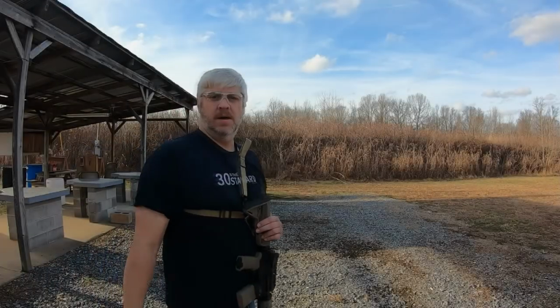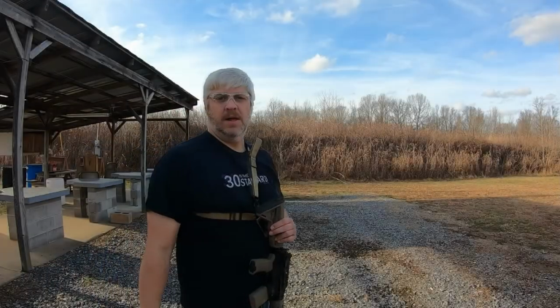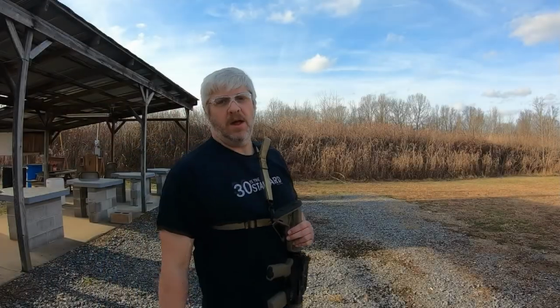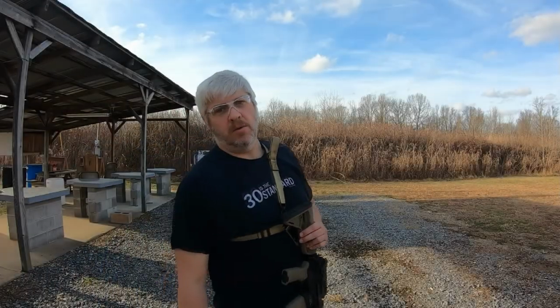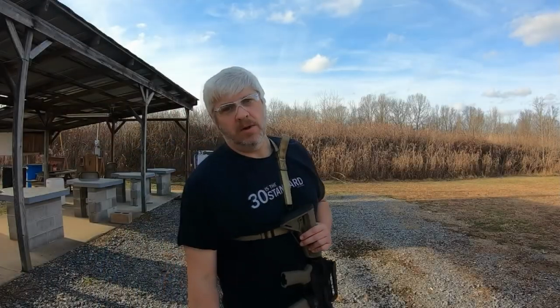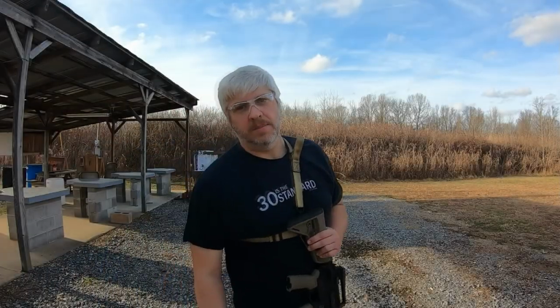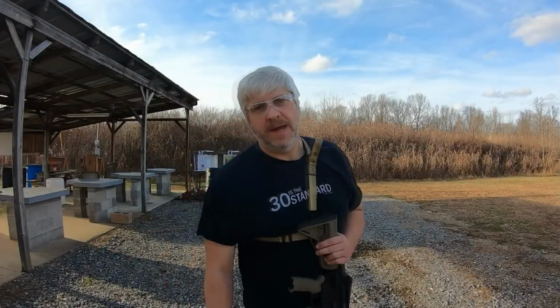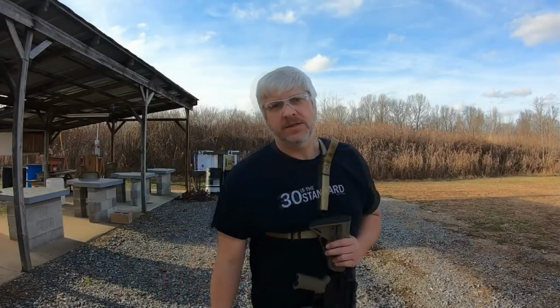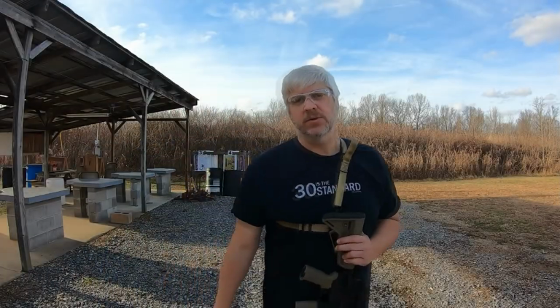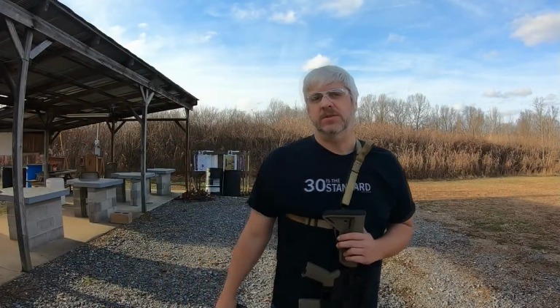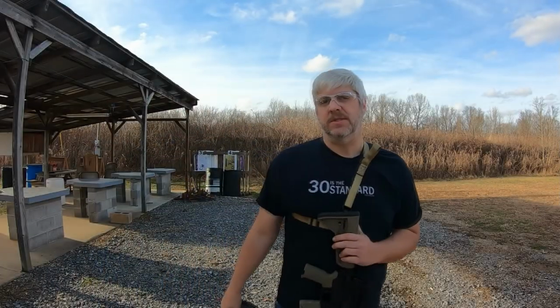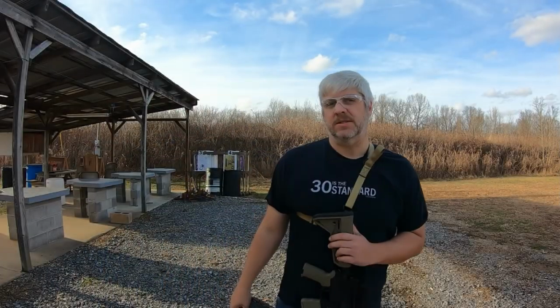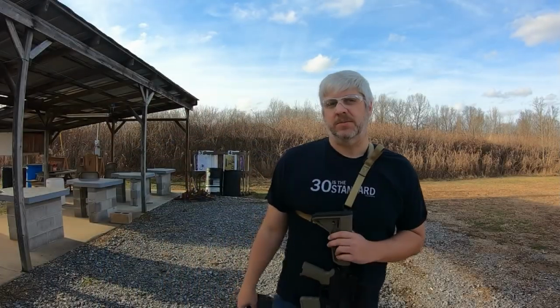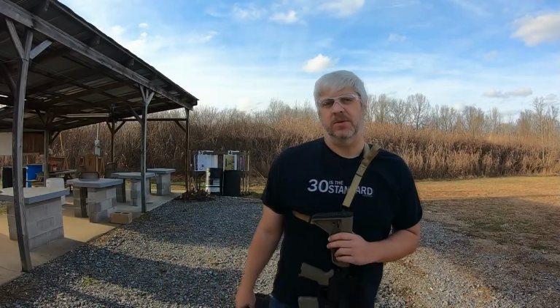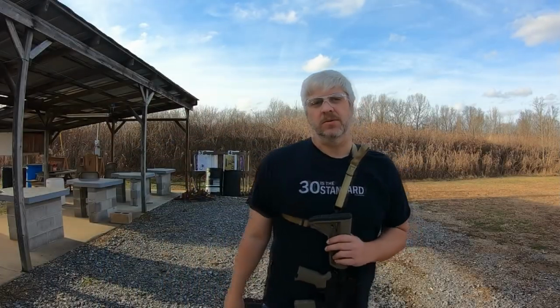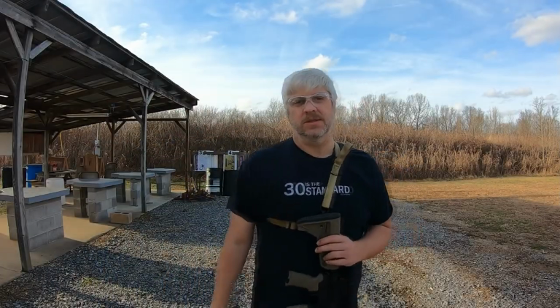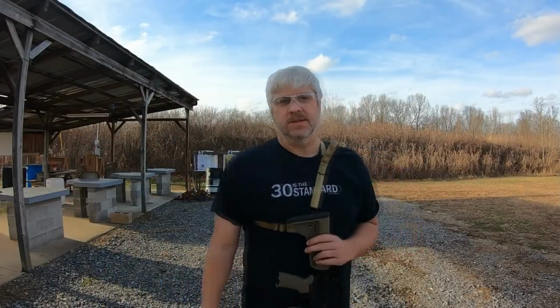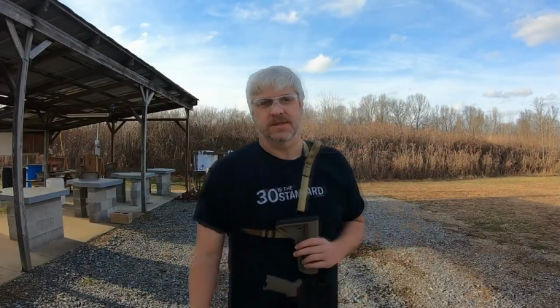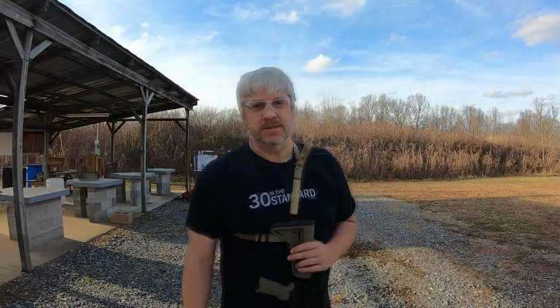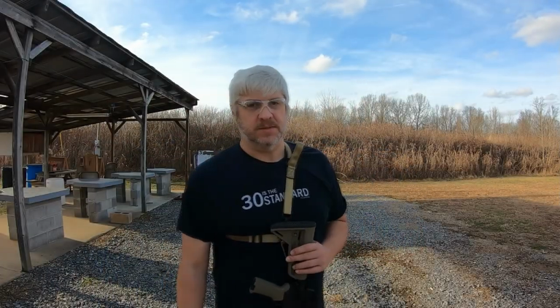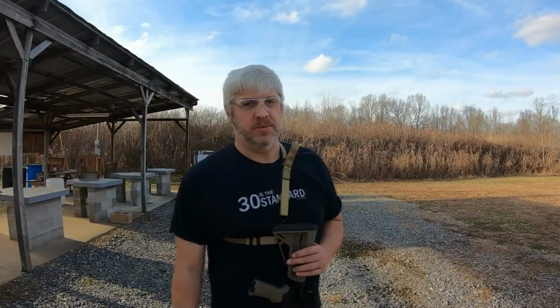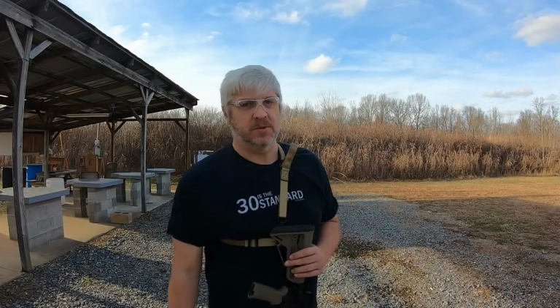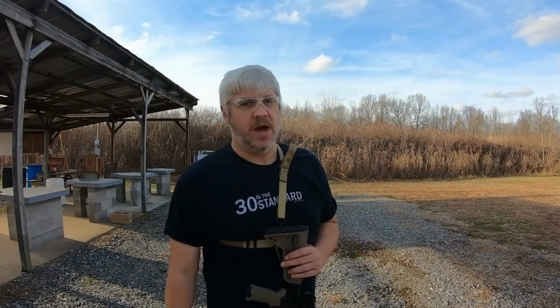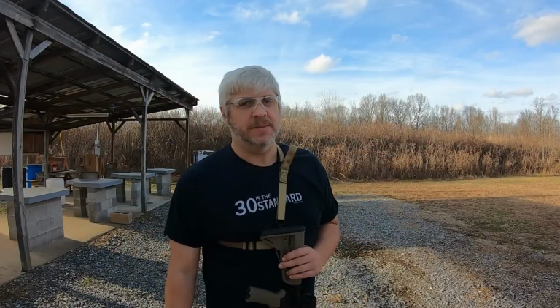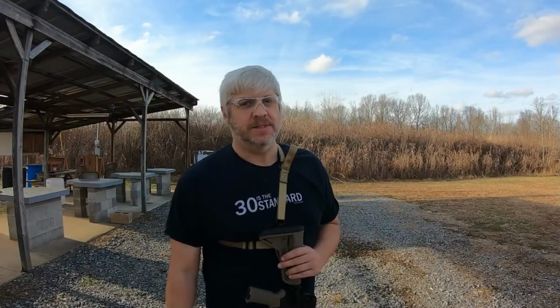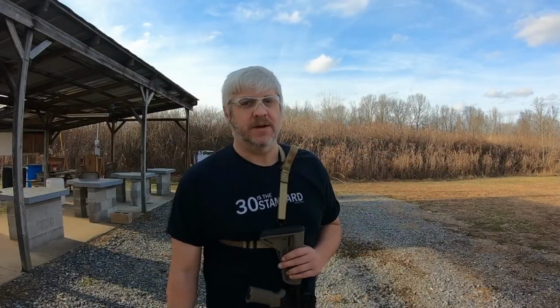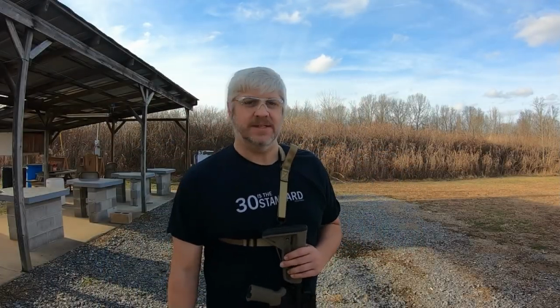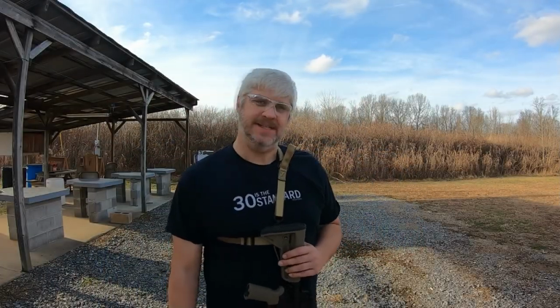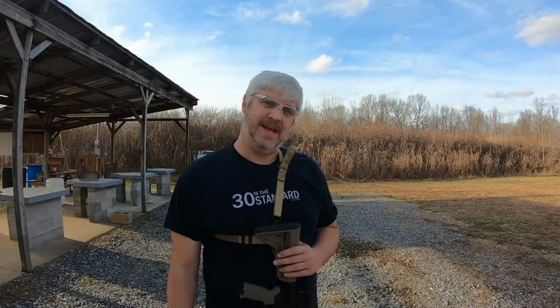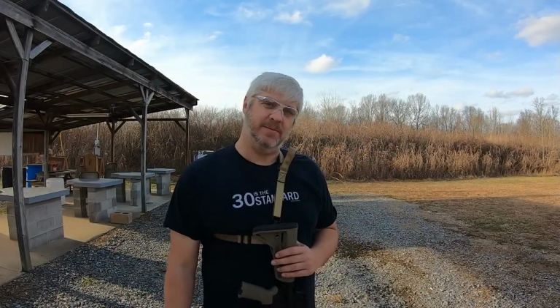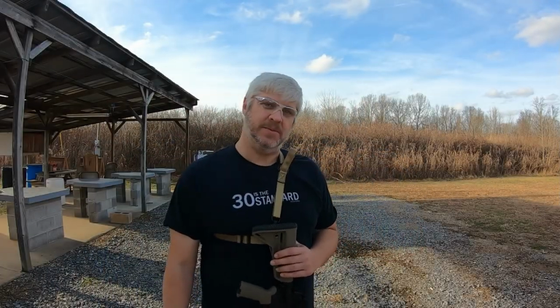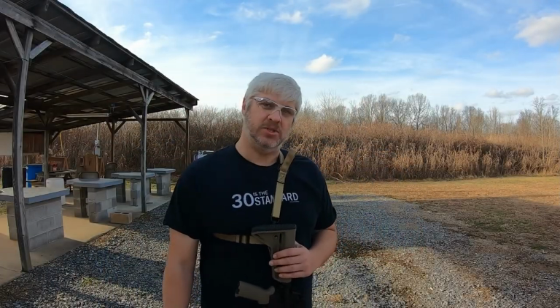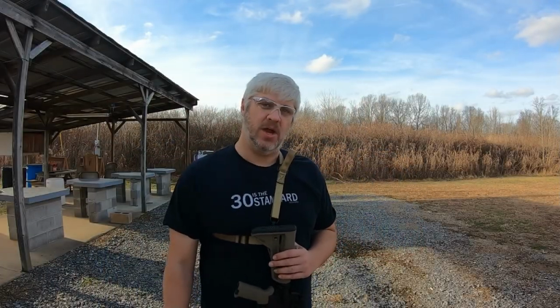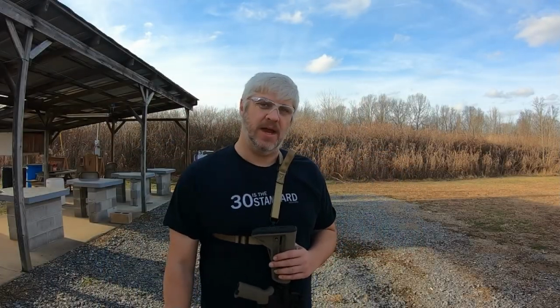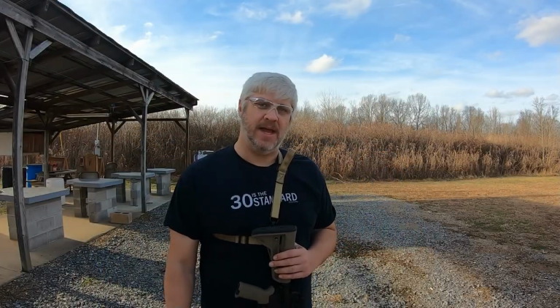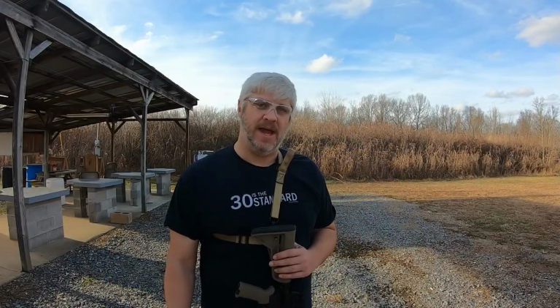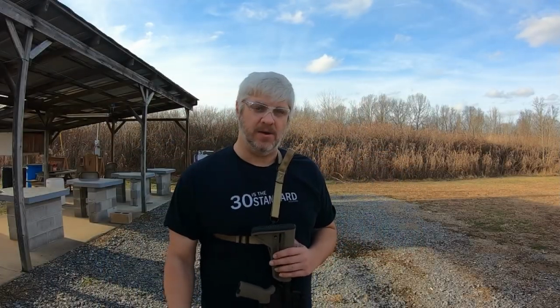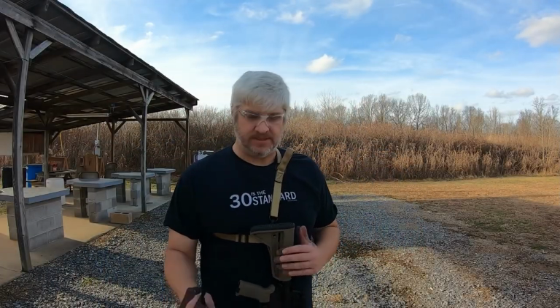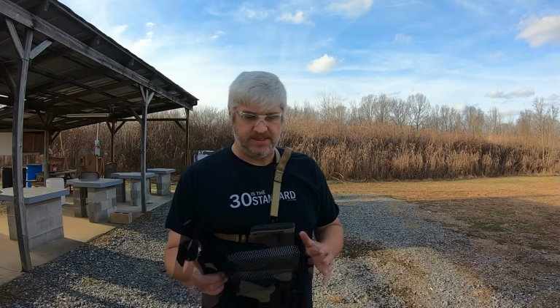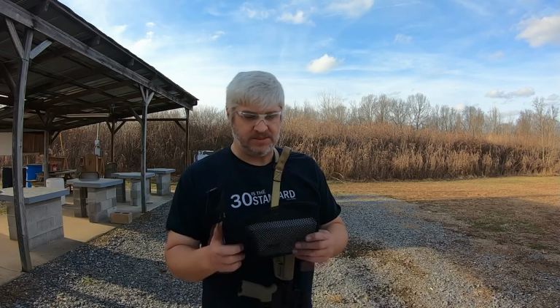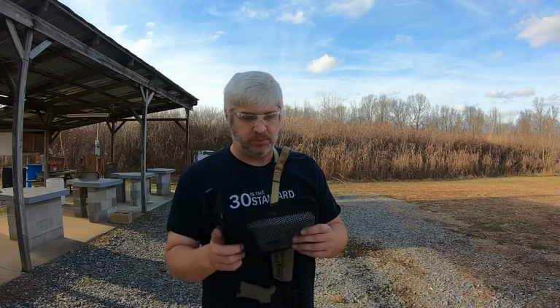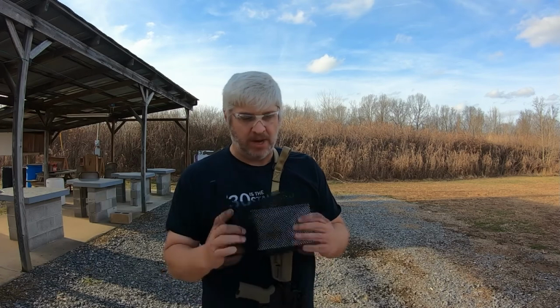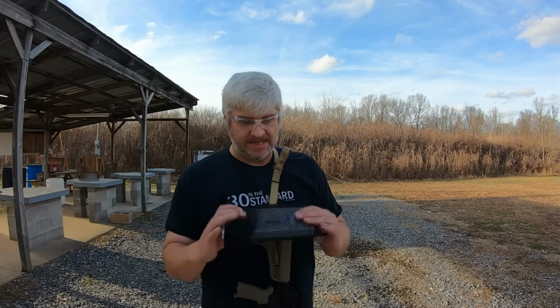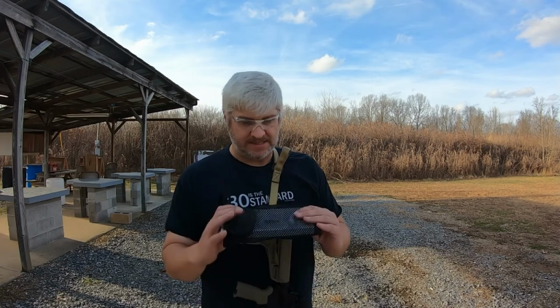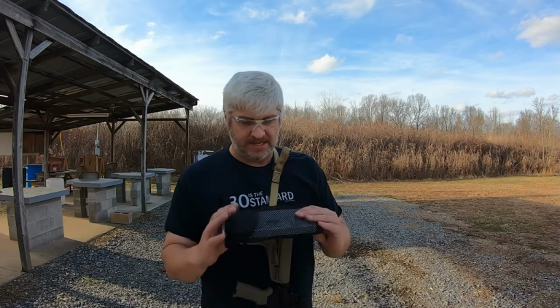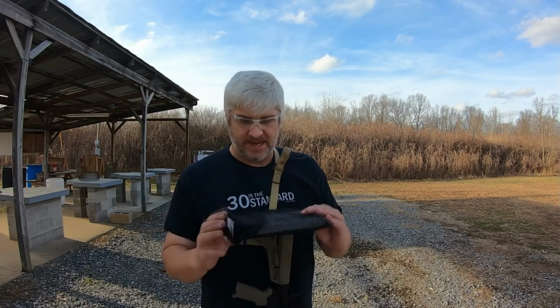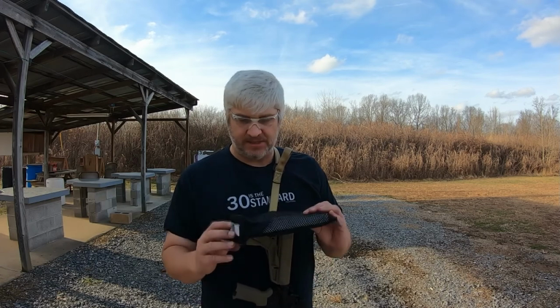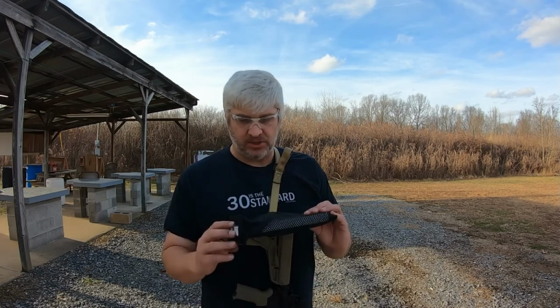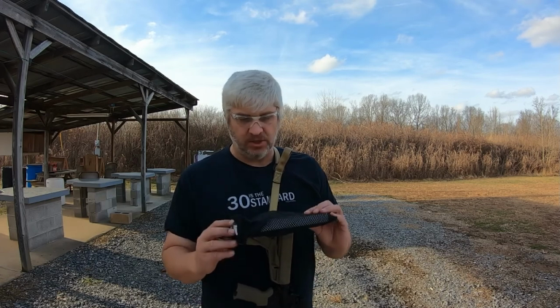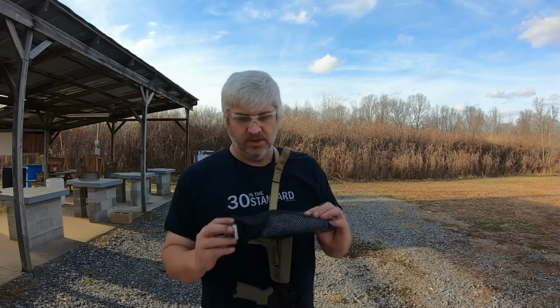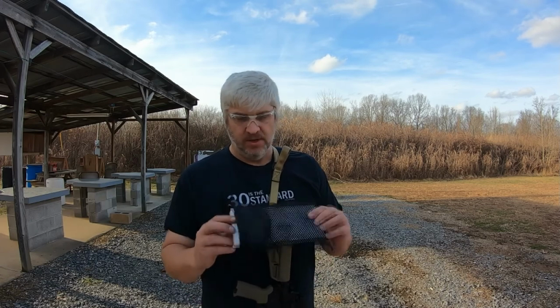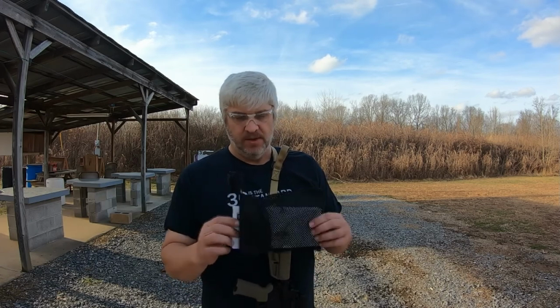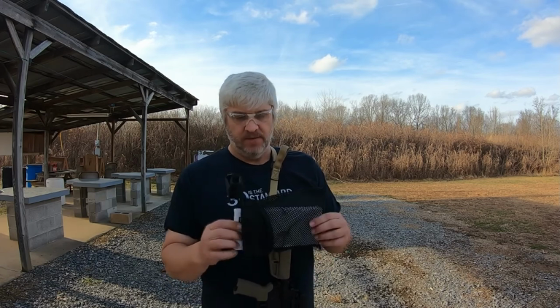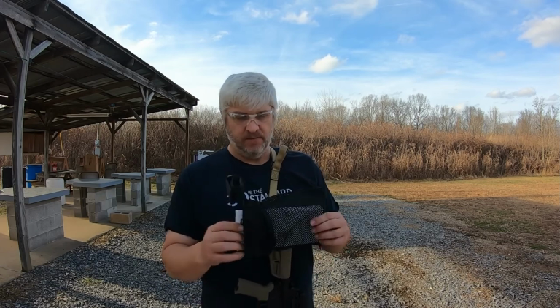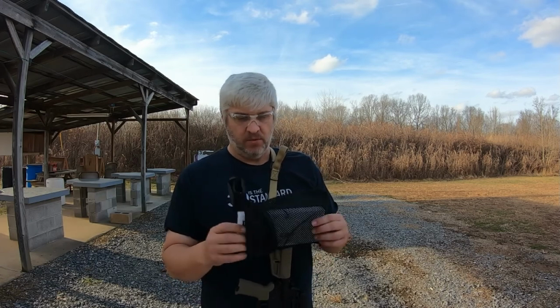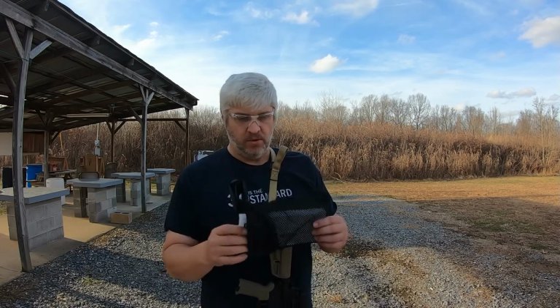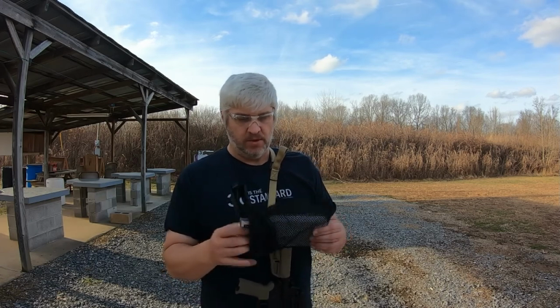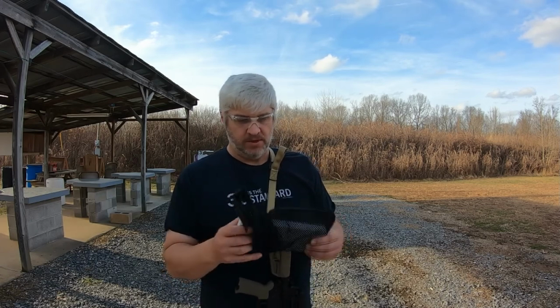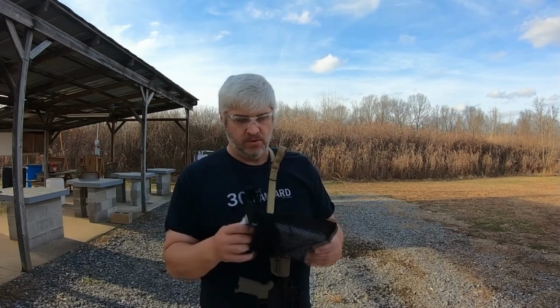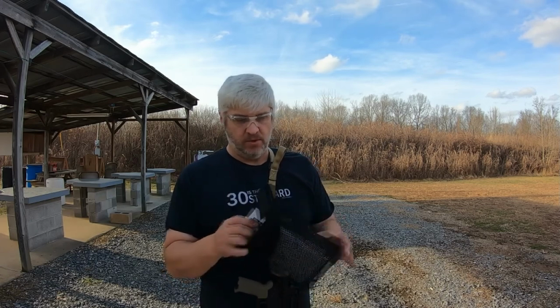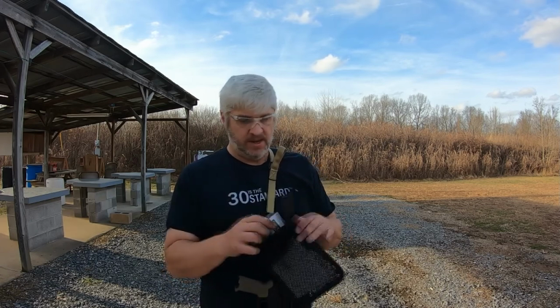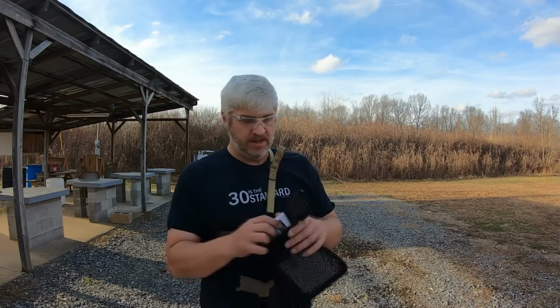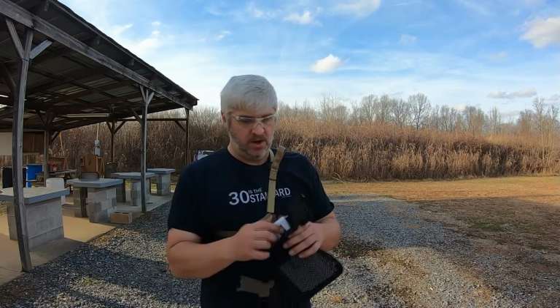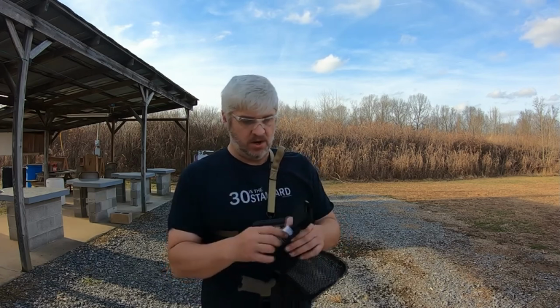Hello and welcome back to Sissaphew. This is Sissaphew Commentary. Today I'm going to be trying out this brass collector for your AR.